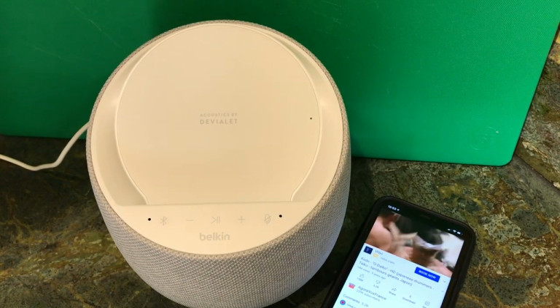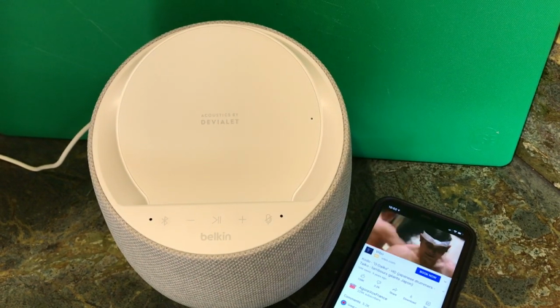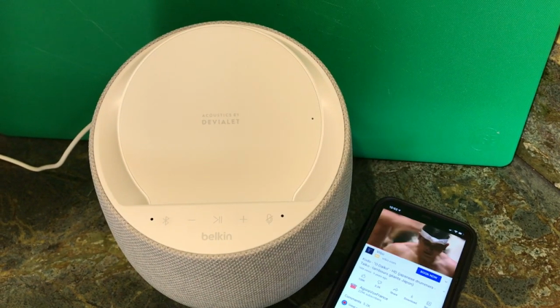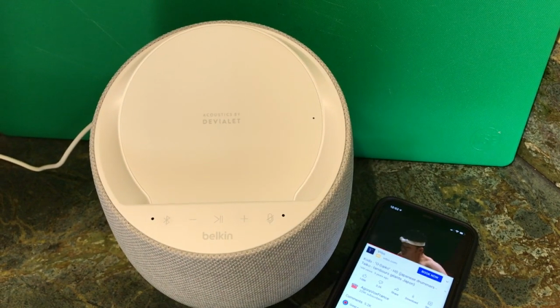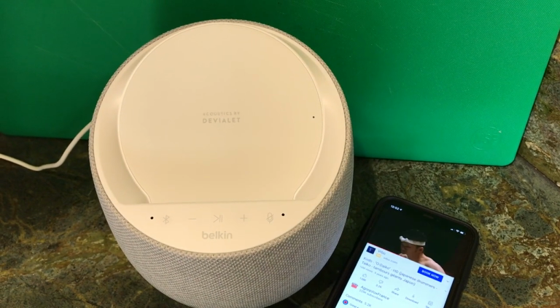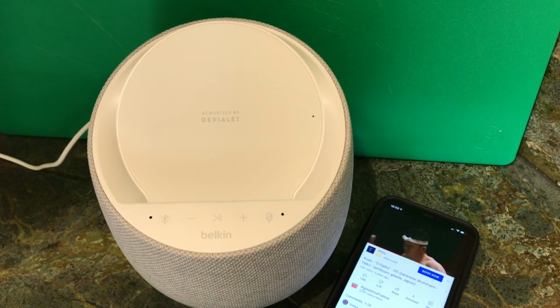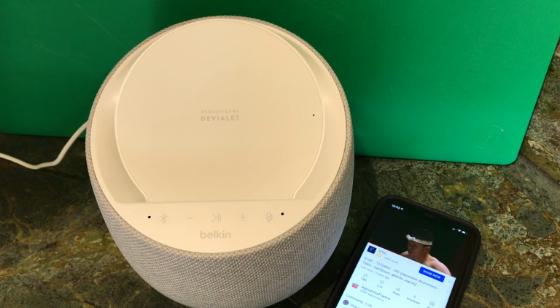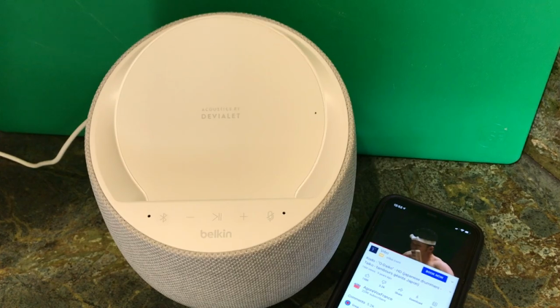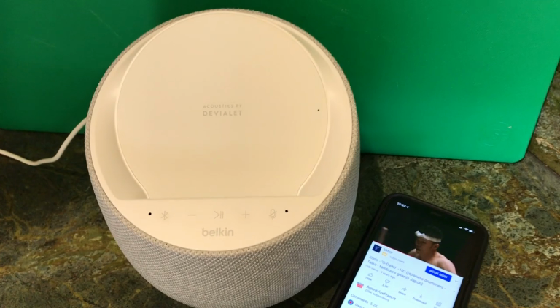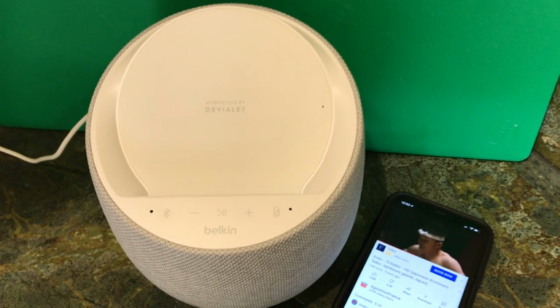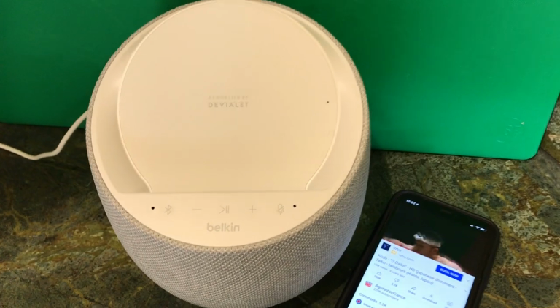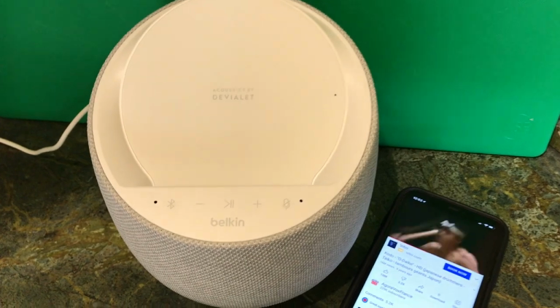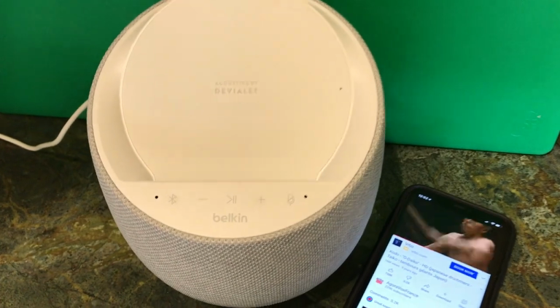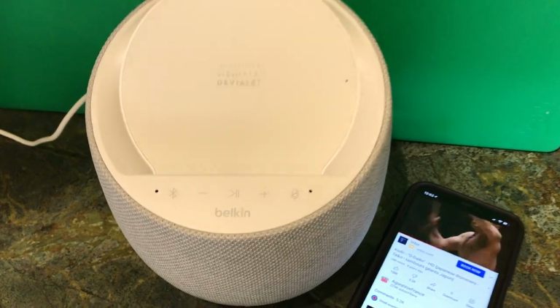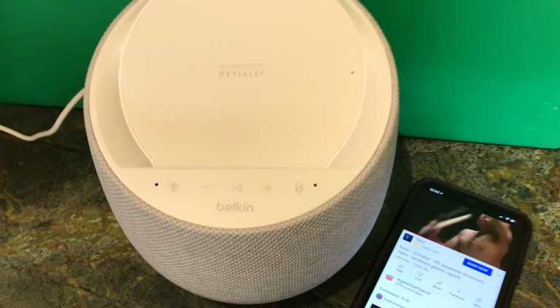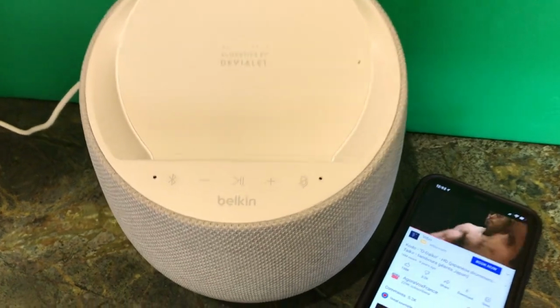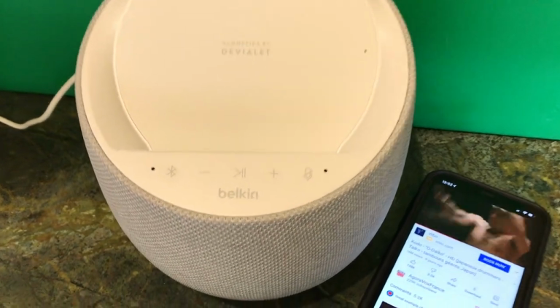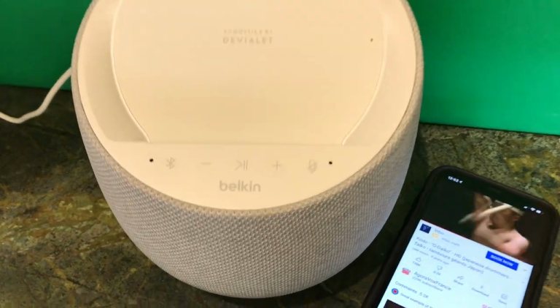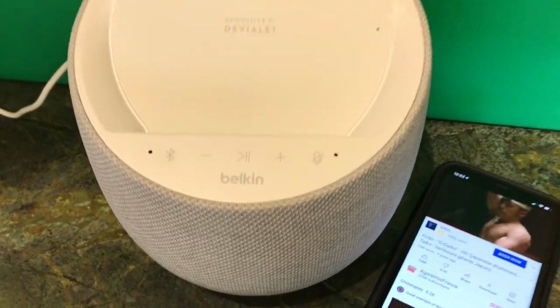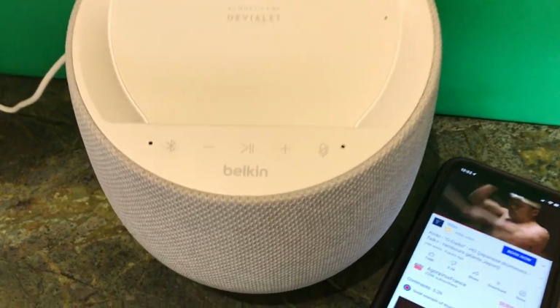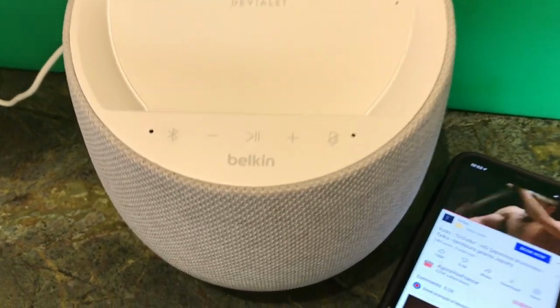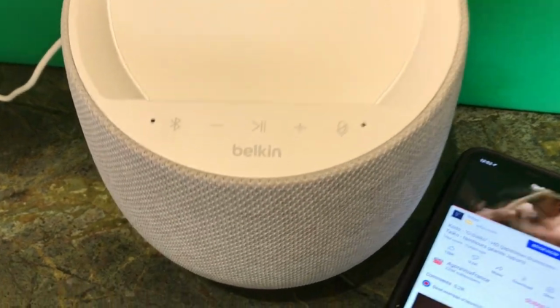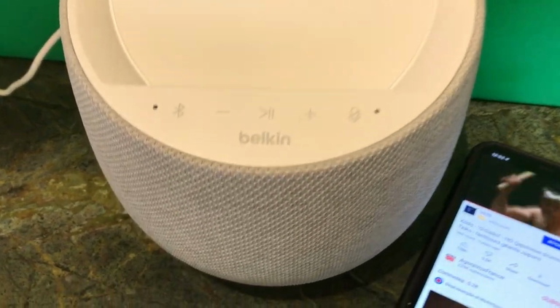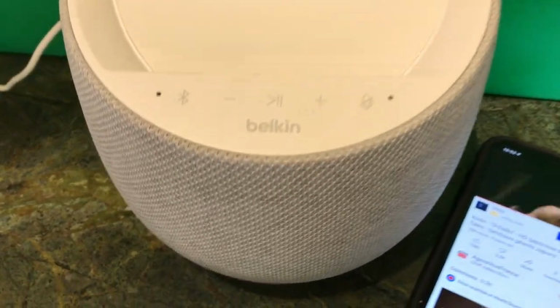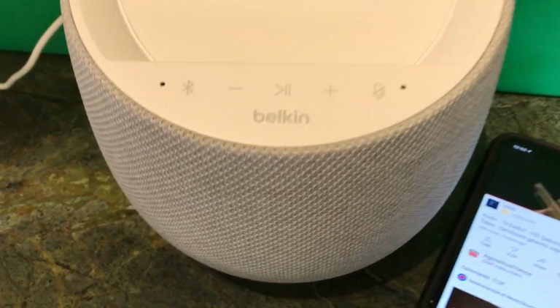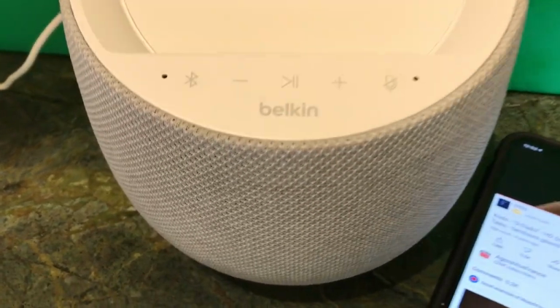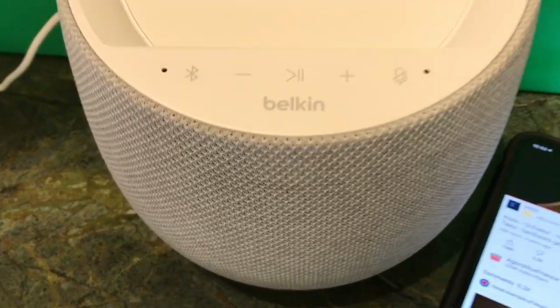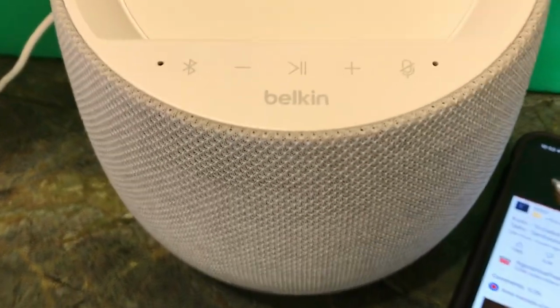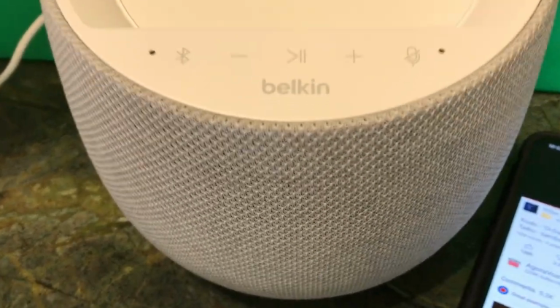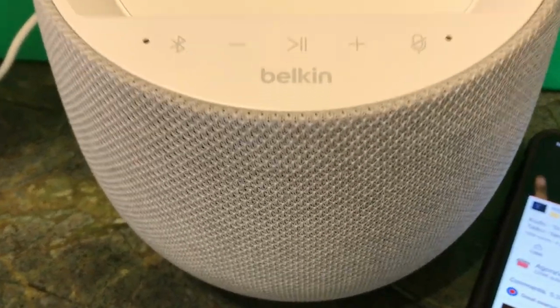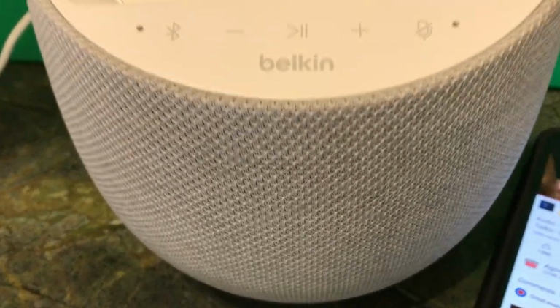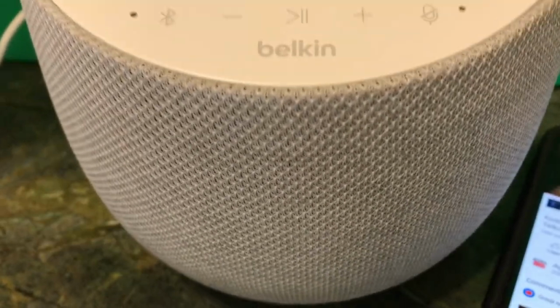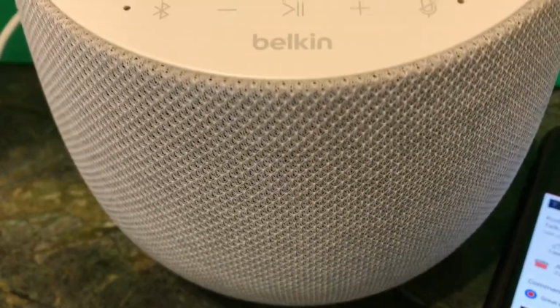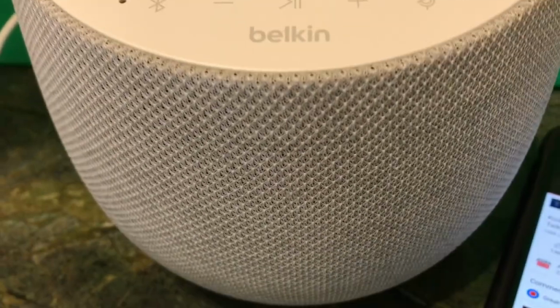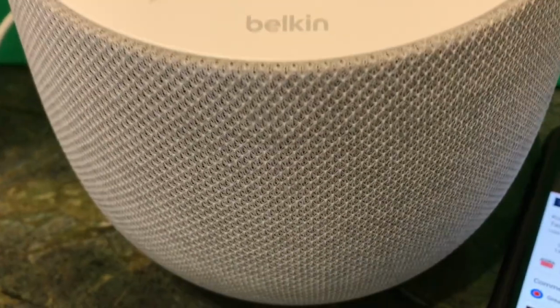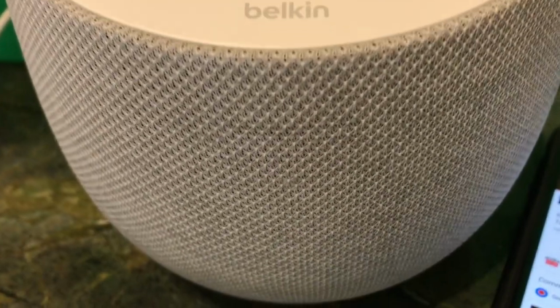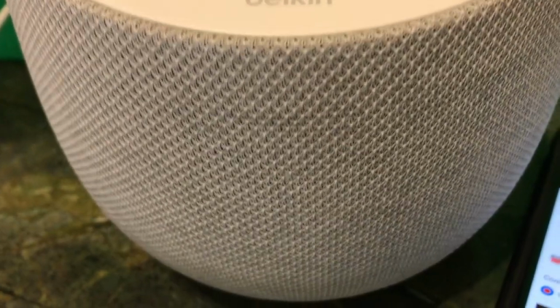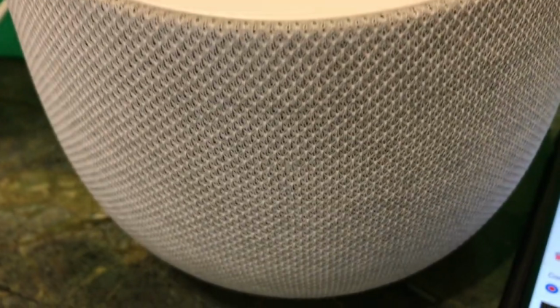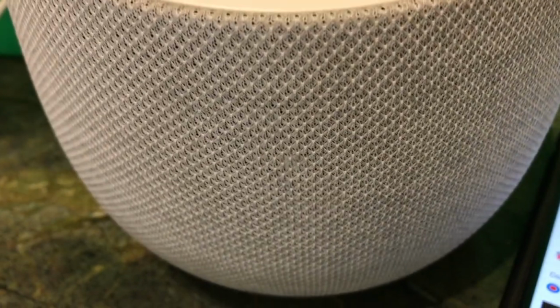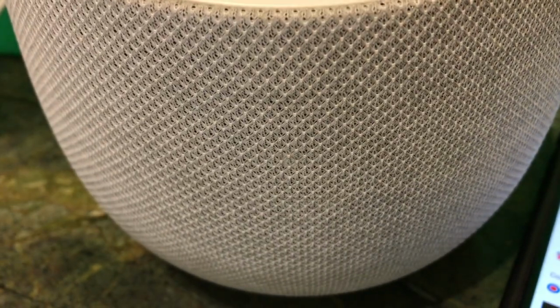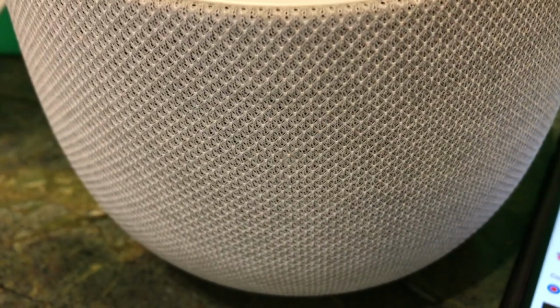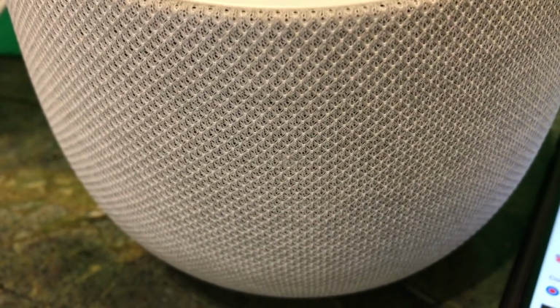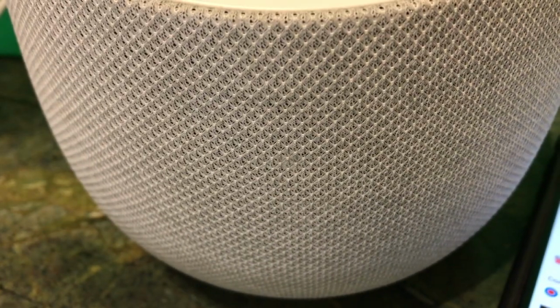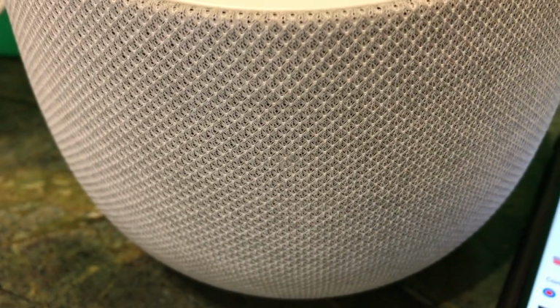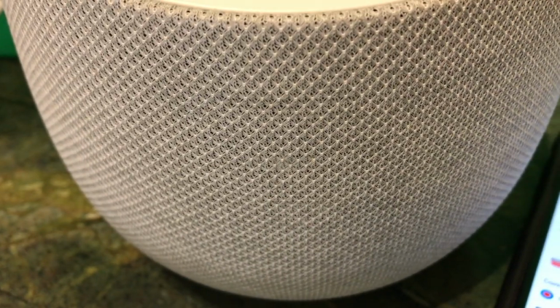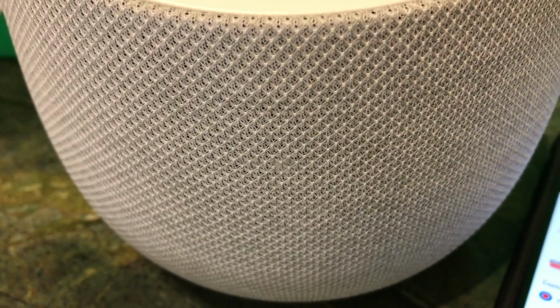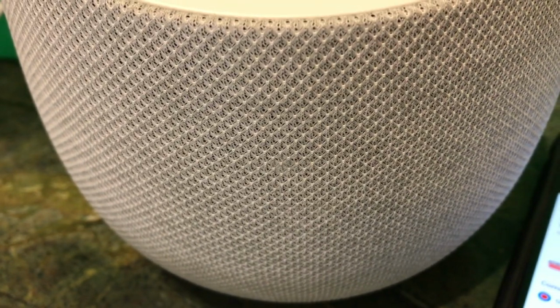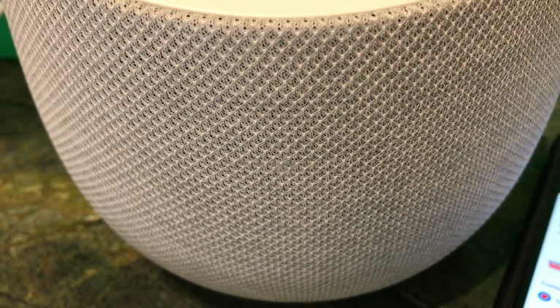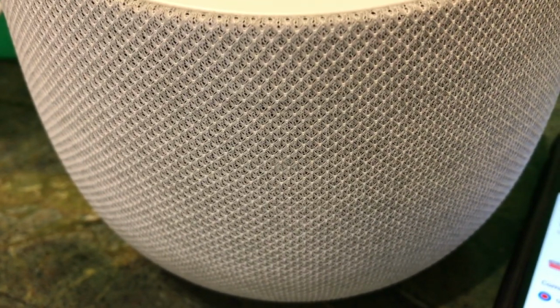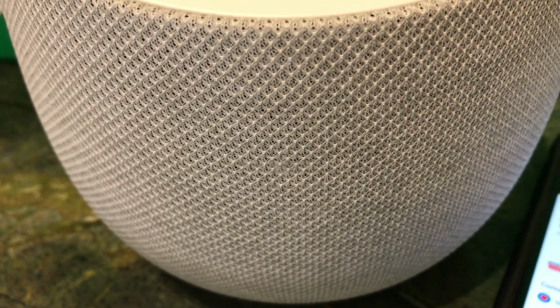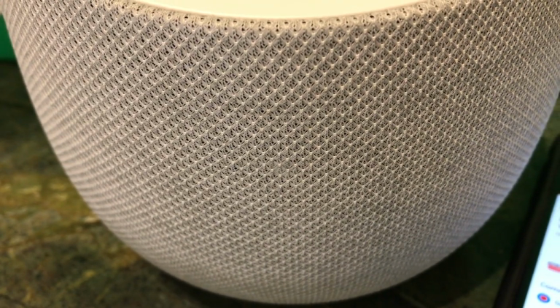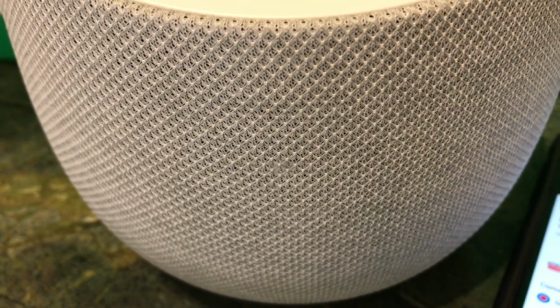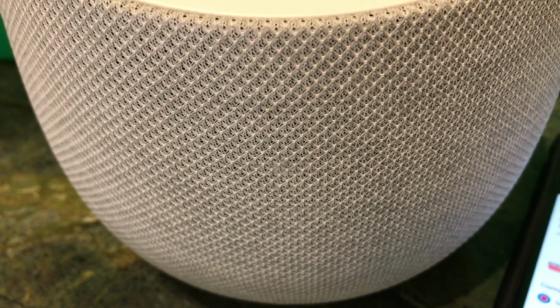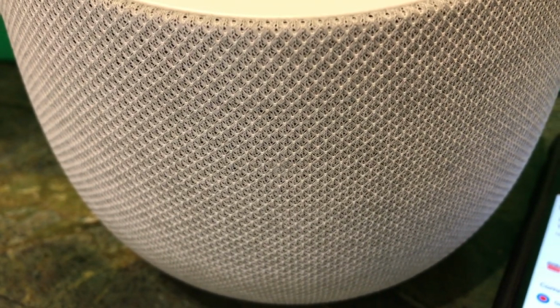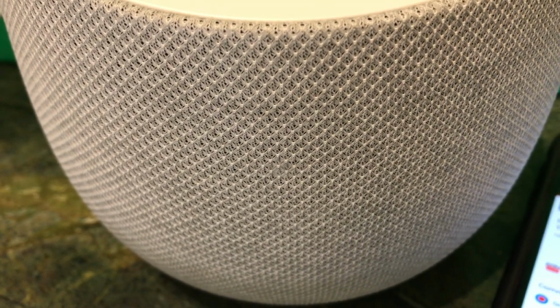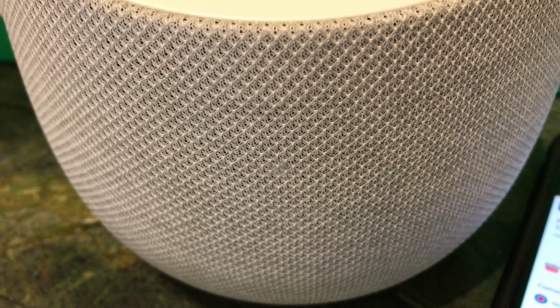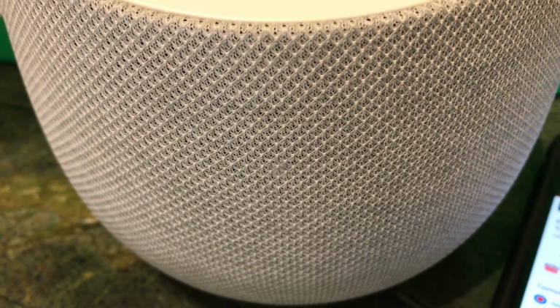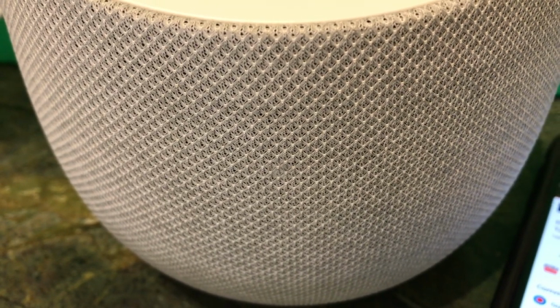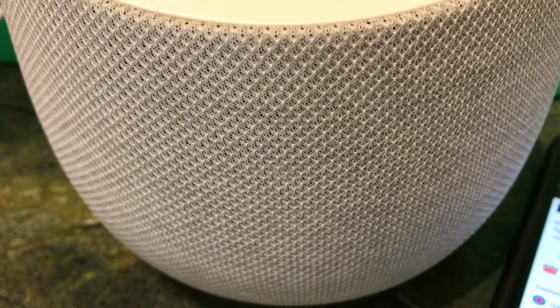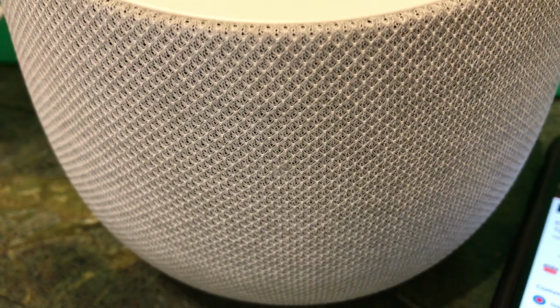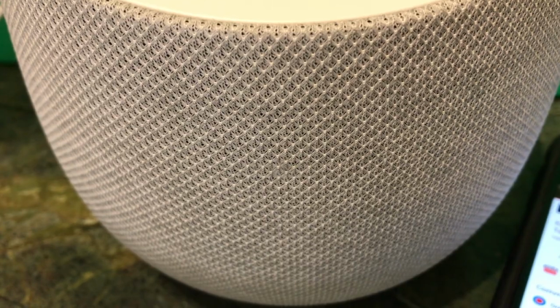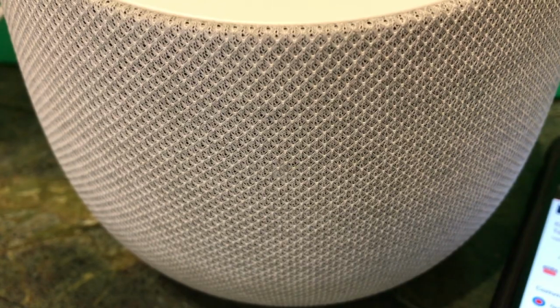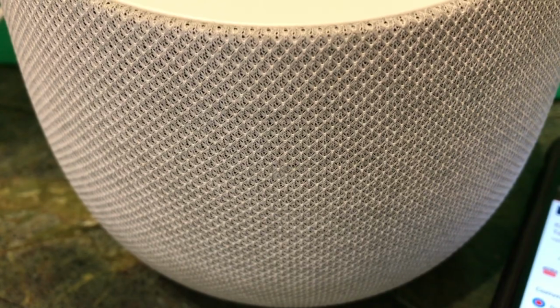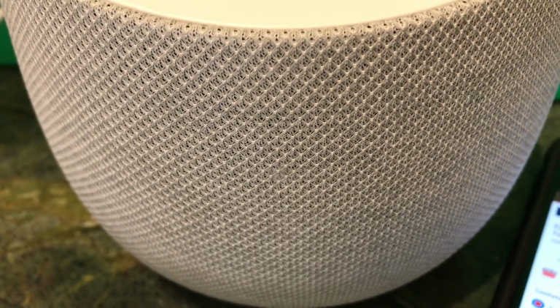The bass is killer on this speaker. For such a small footprint it has excellent reach and resonance without sounding buzzy.